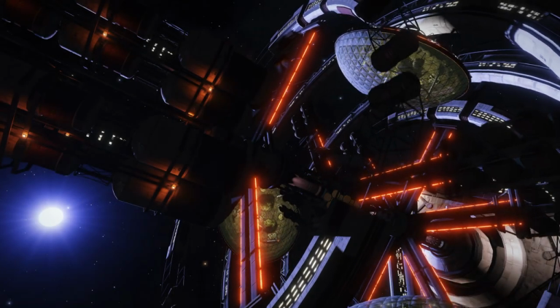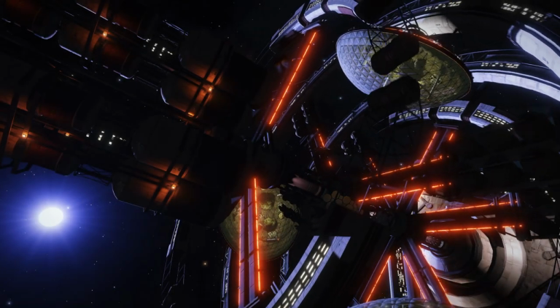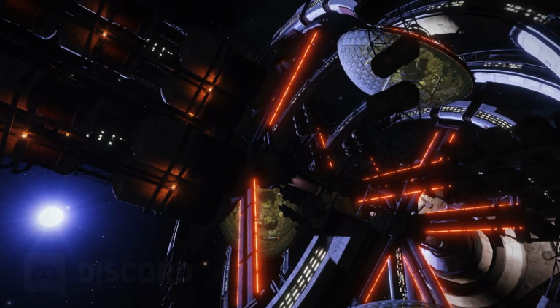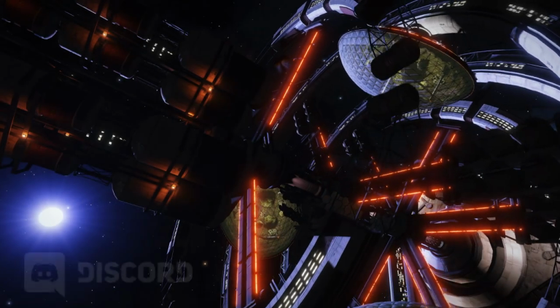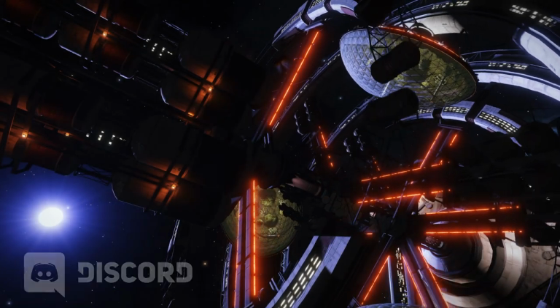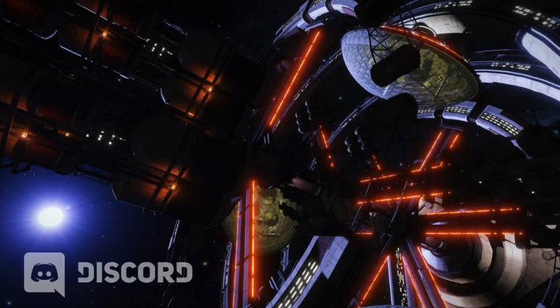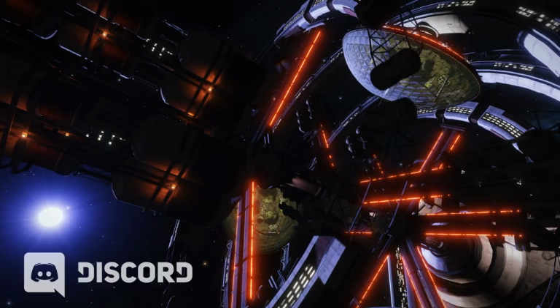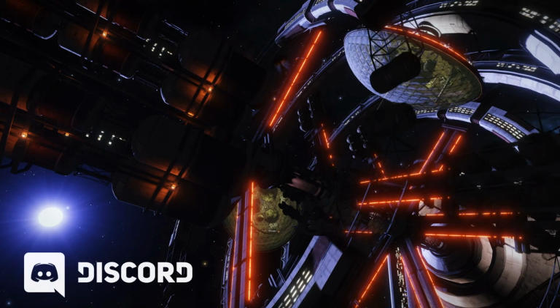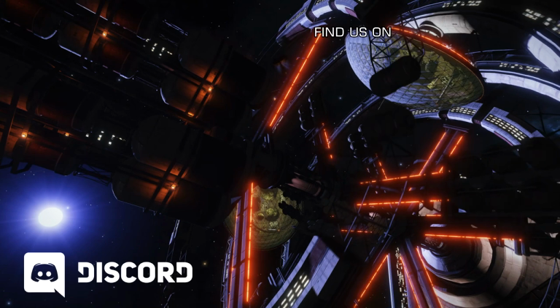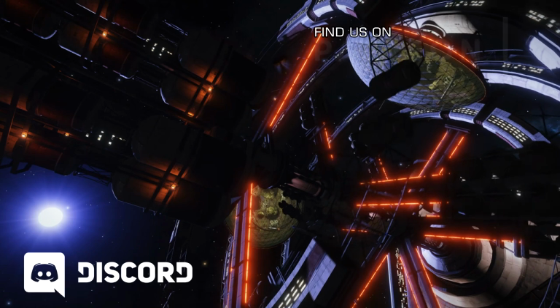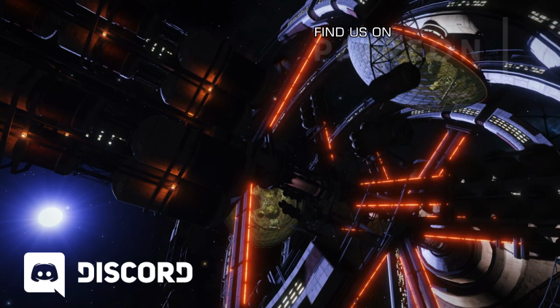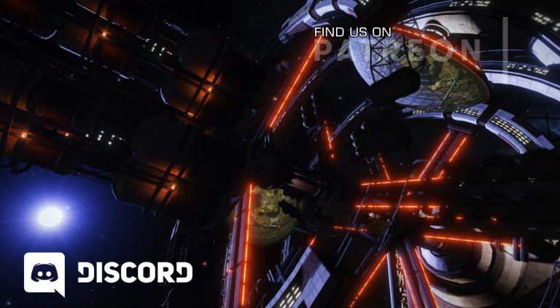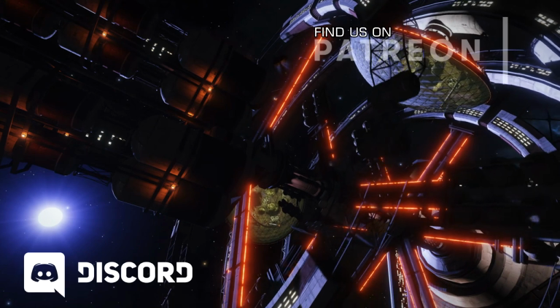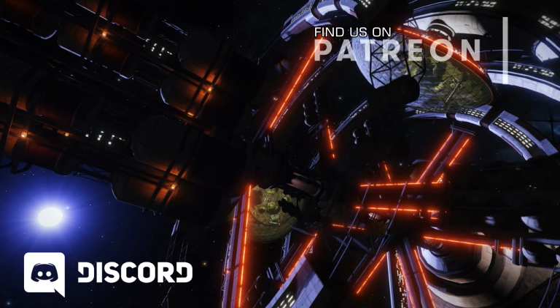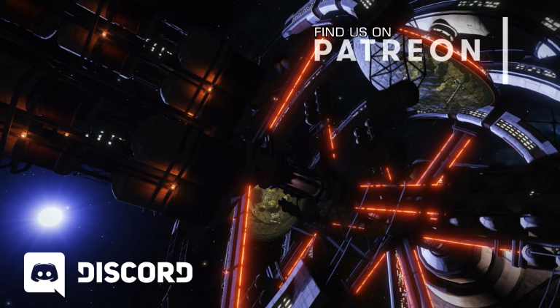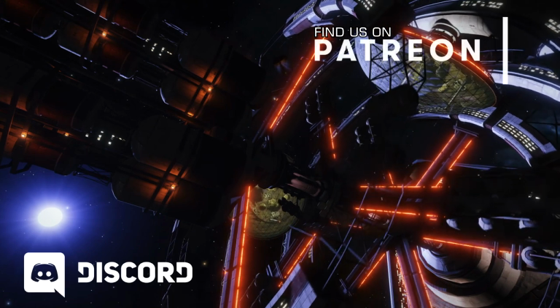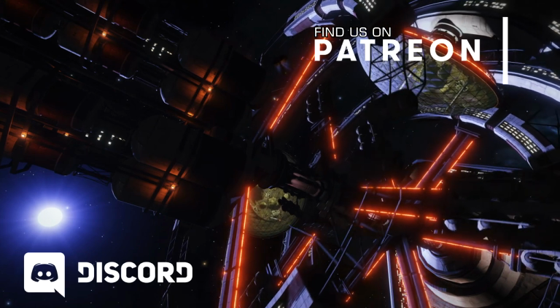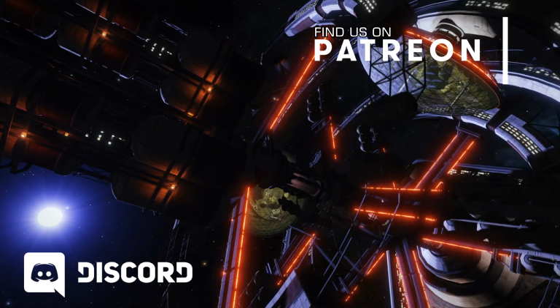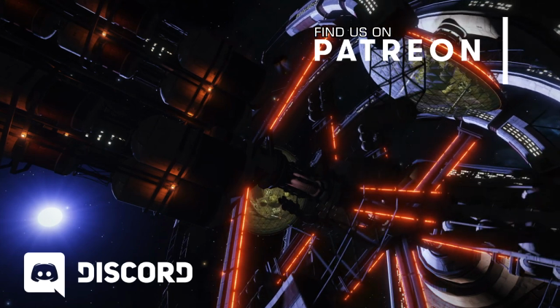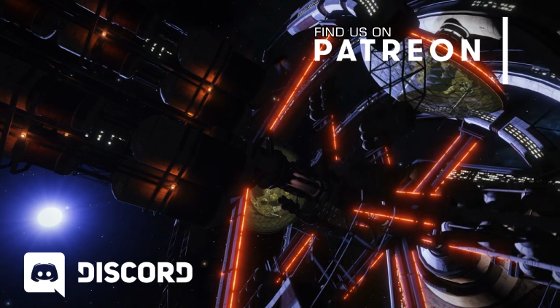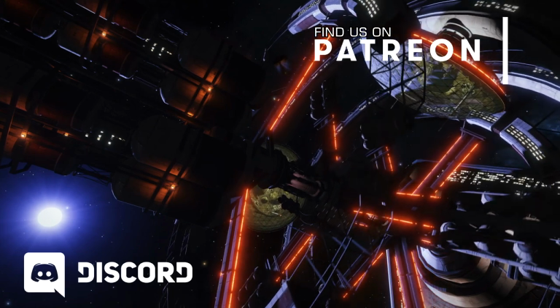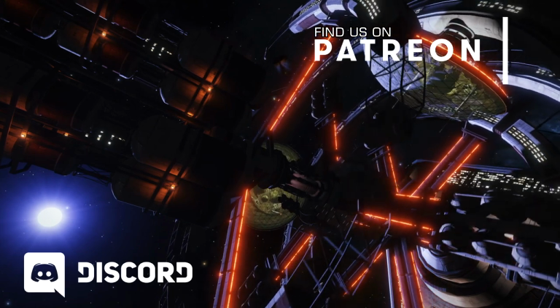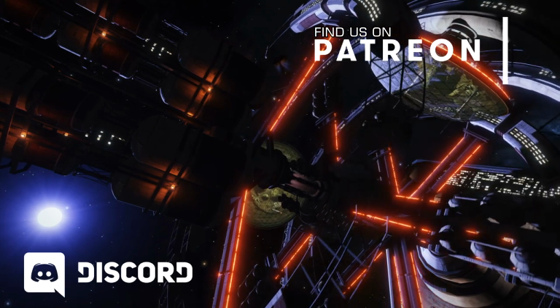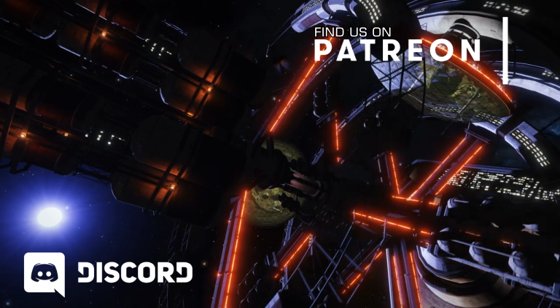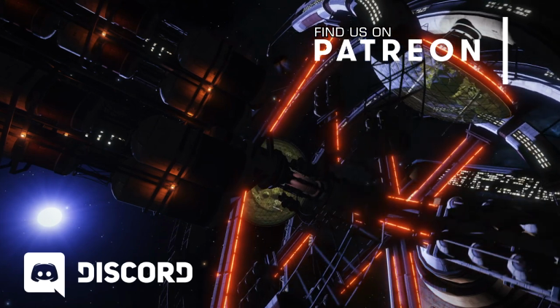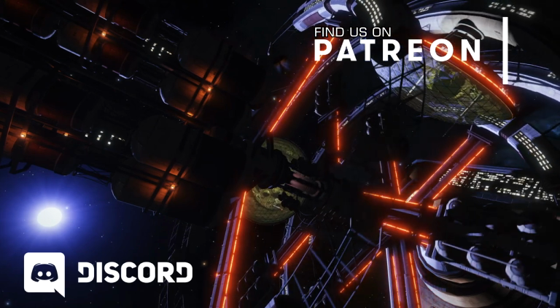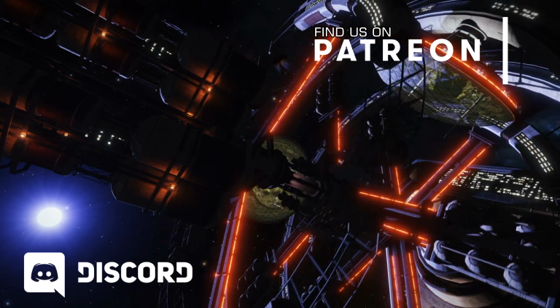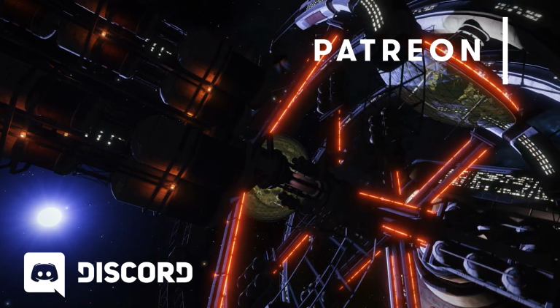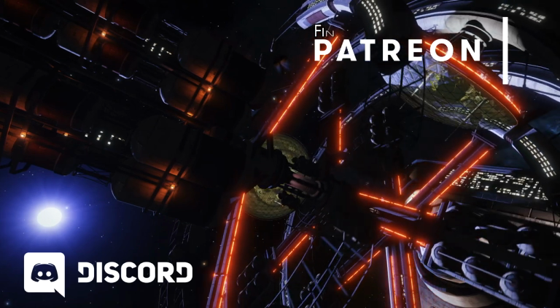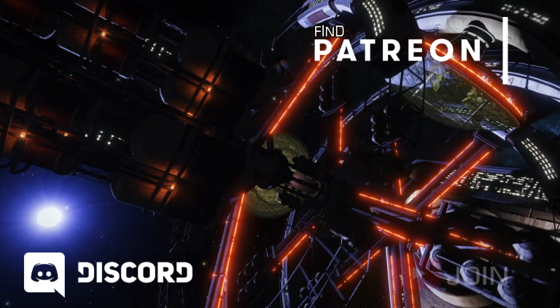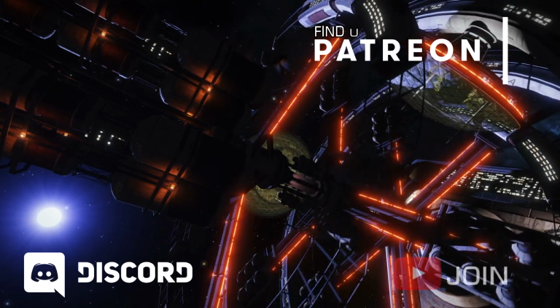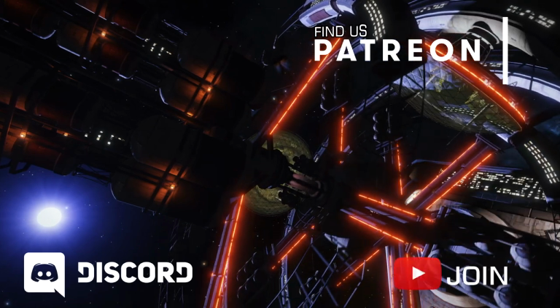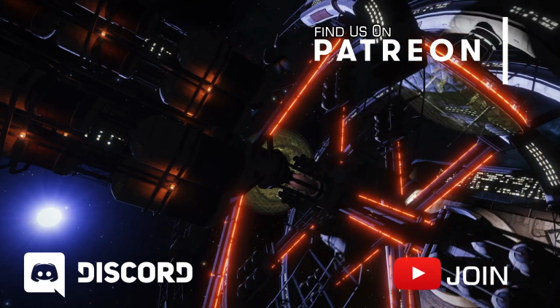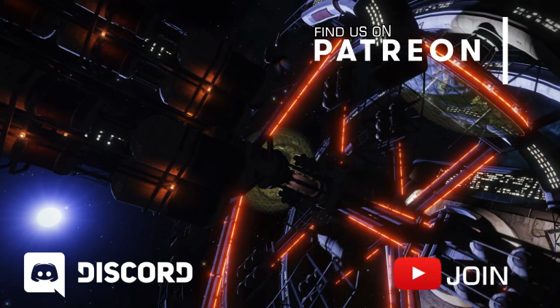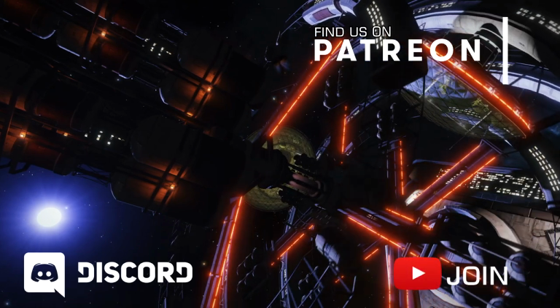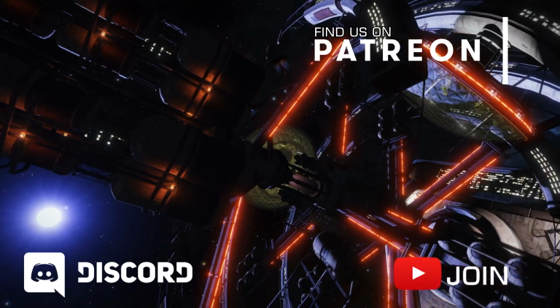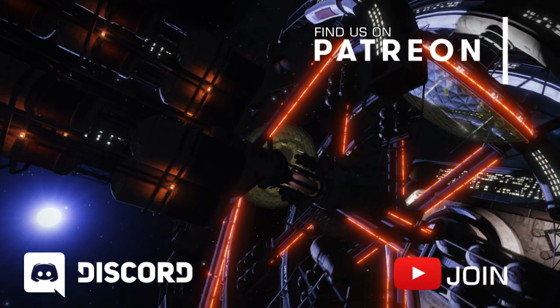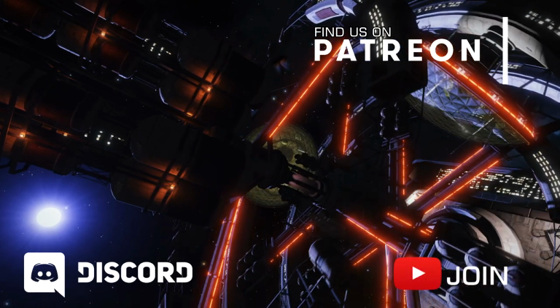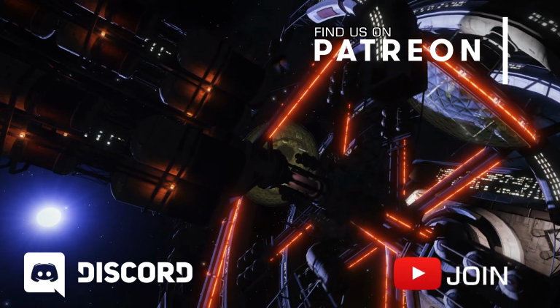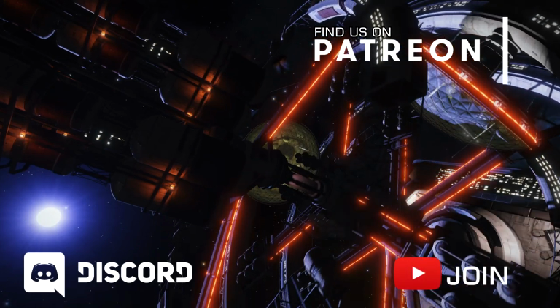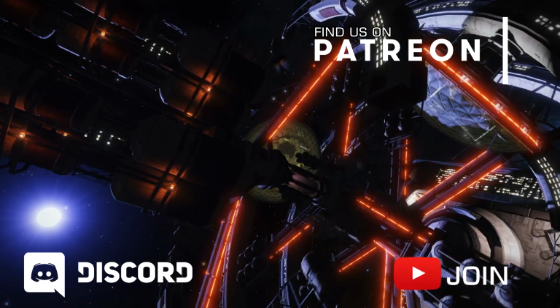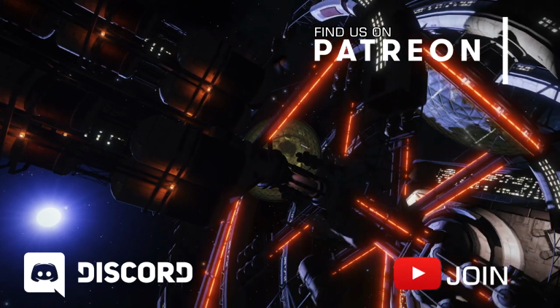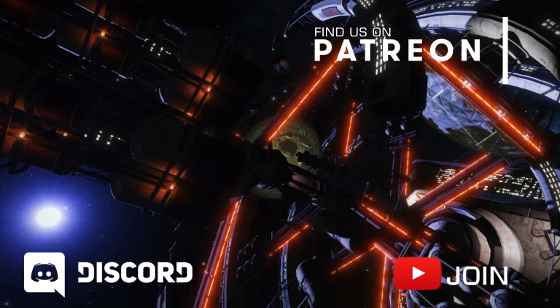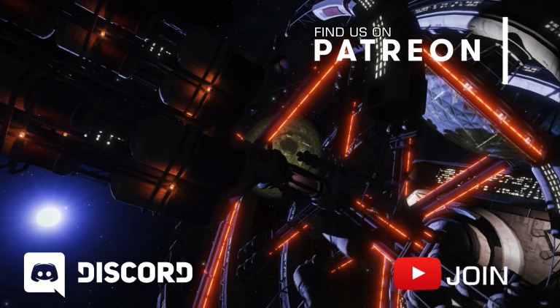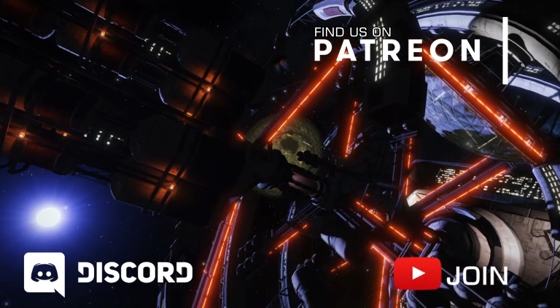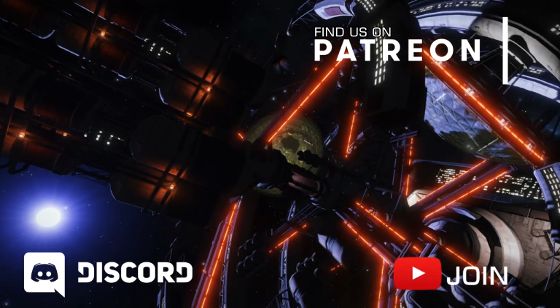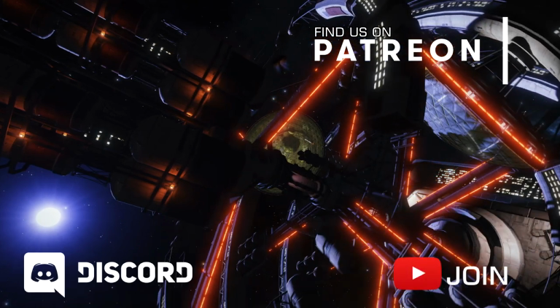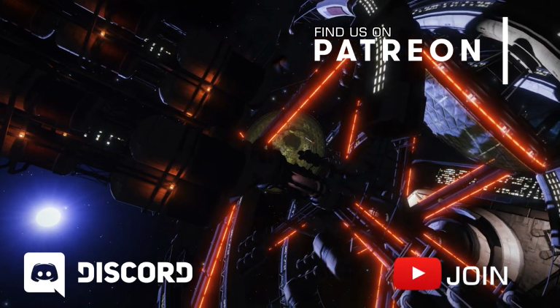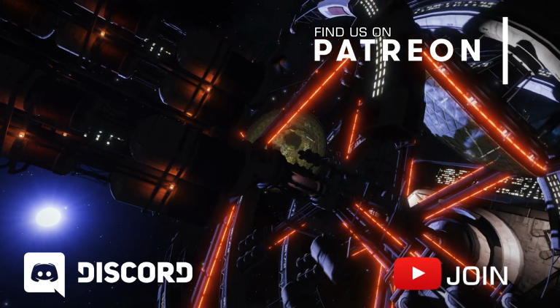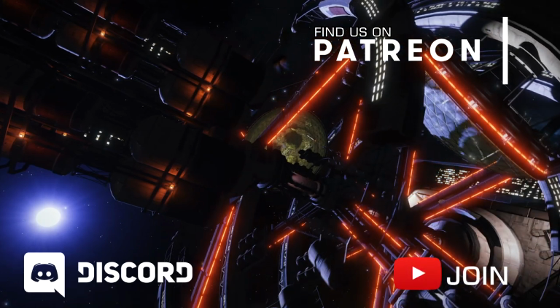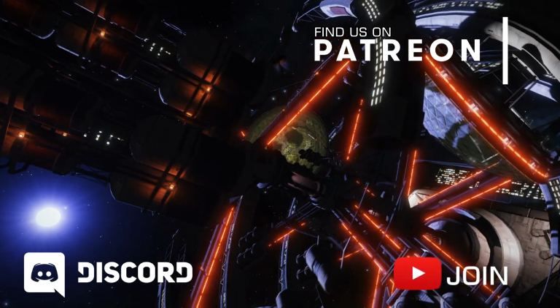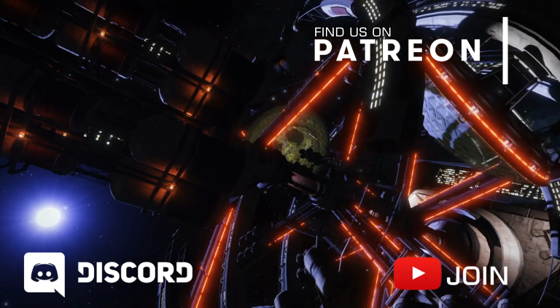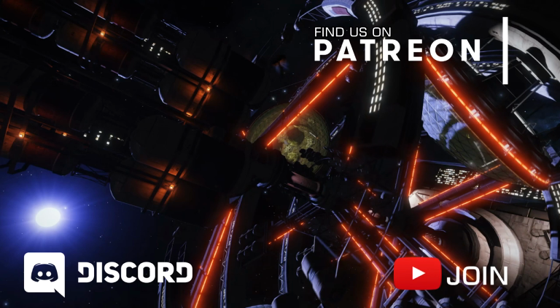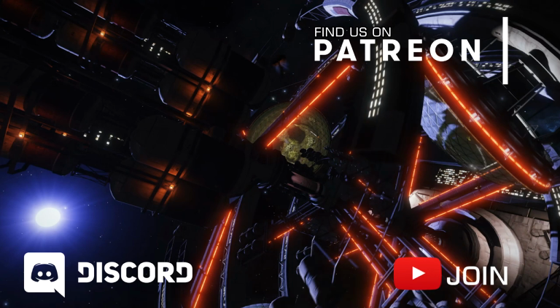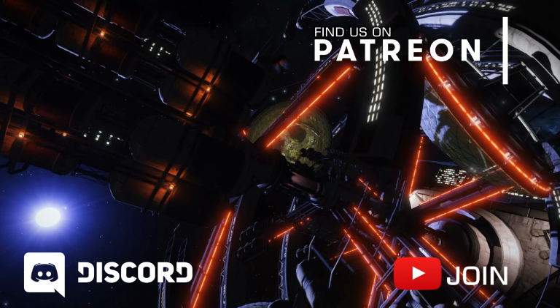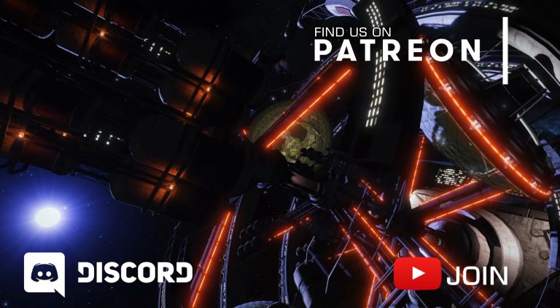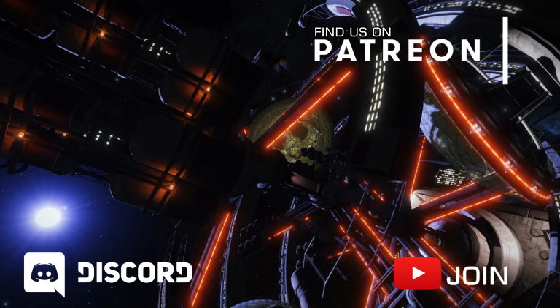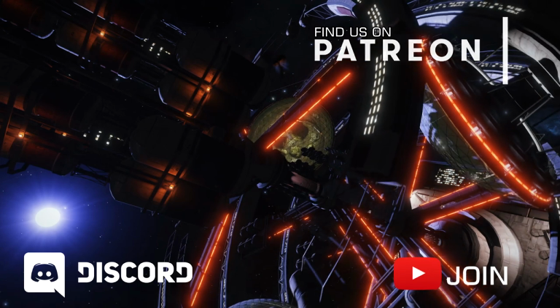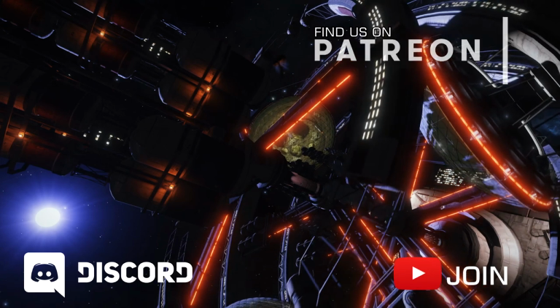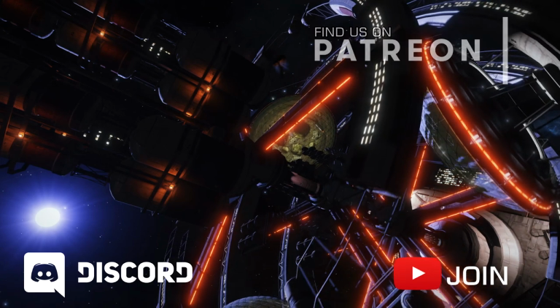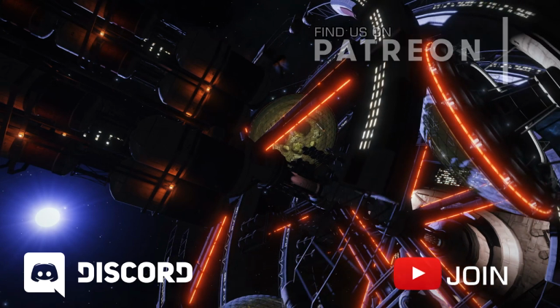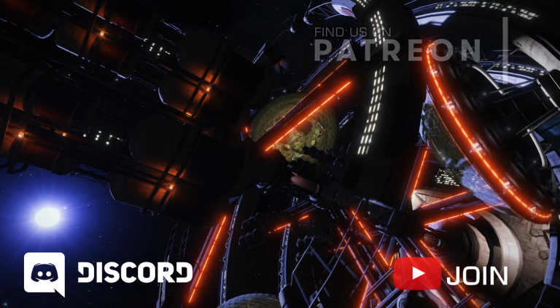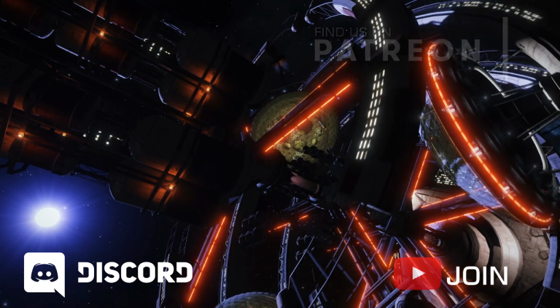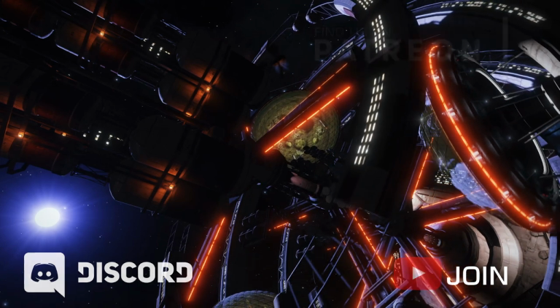If you enjoy this video, consider subscribing and also click the little bell icon to make sure you don't miss any of our future videos.